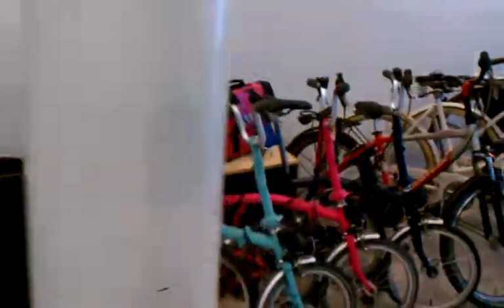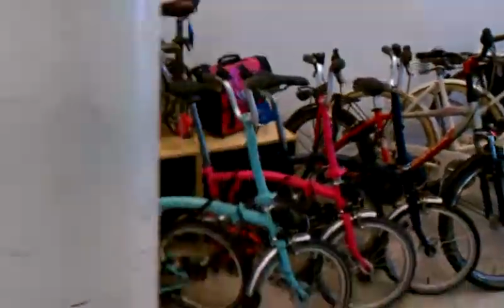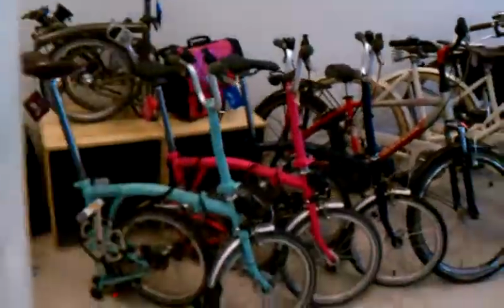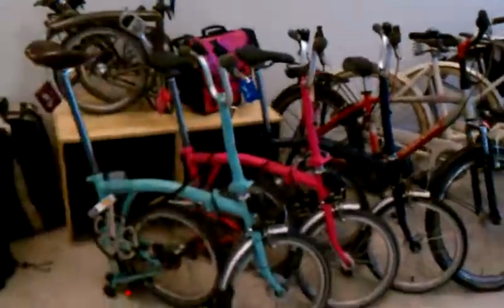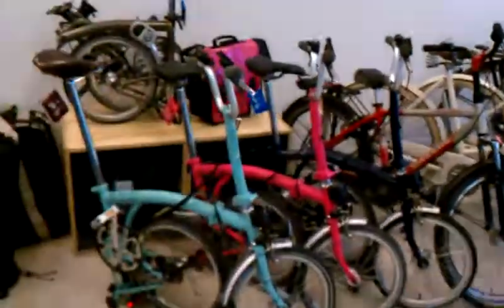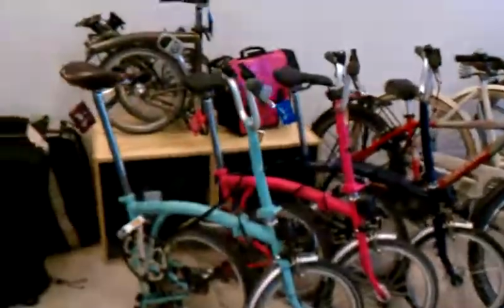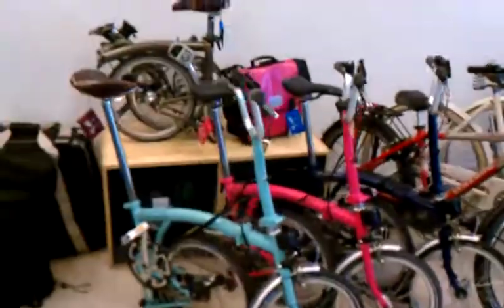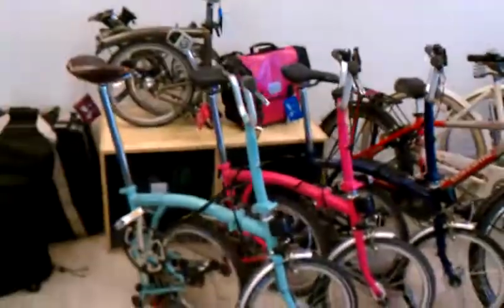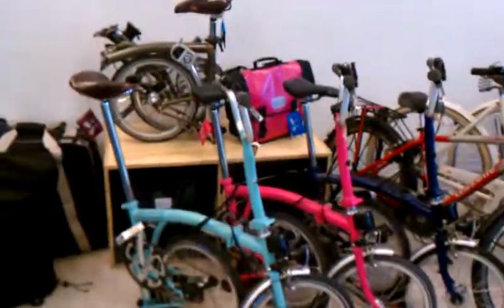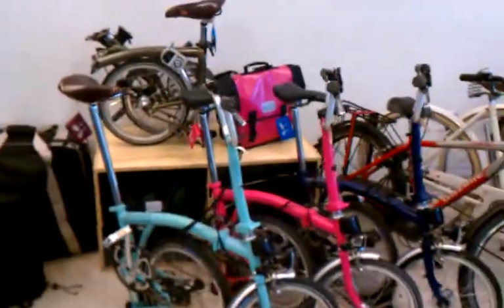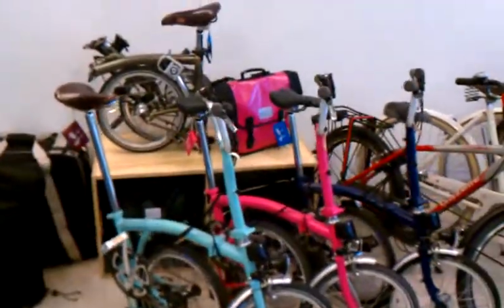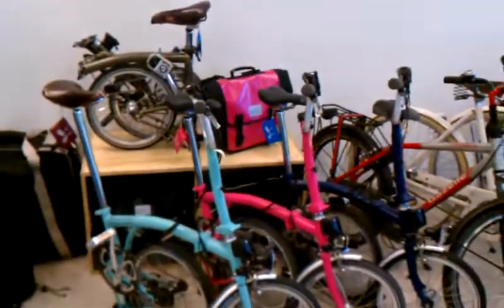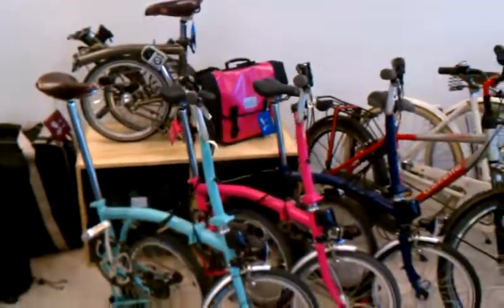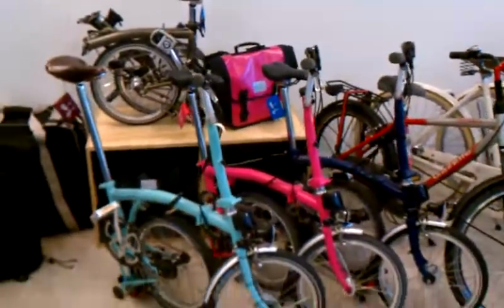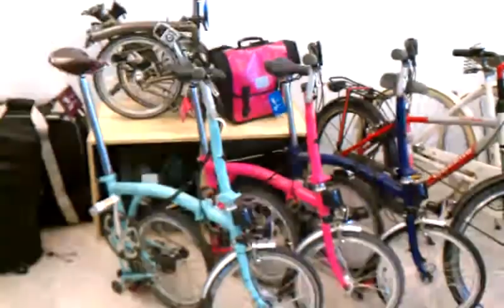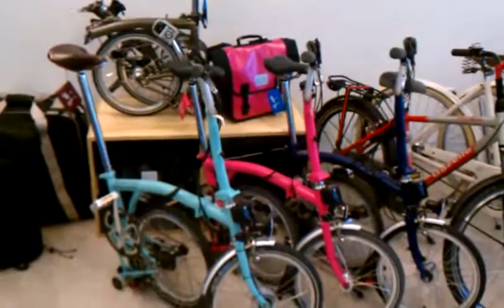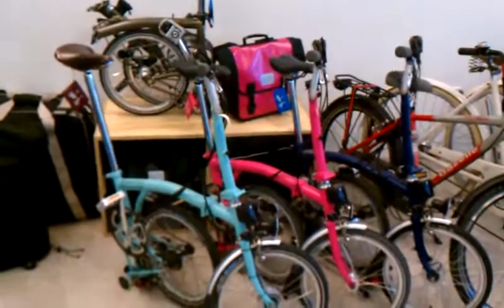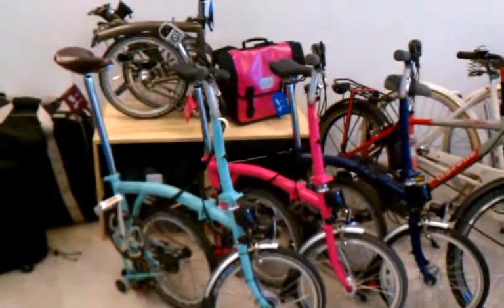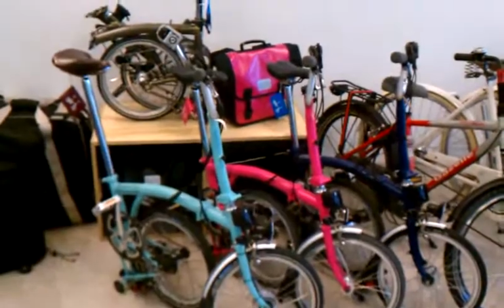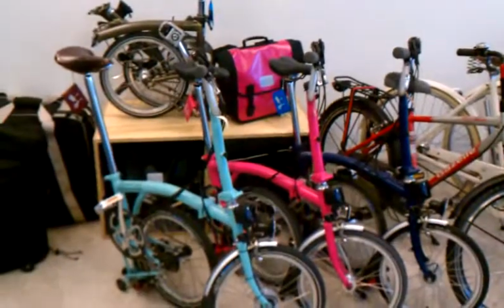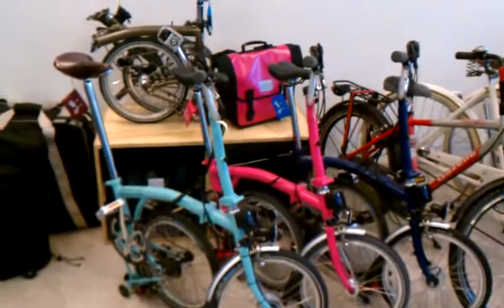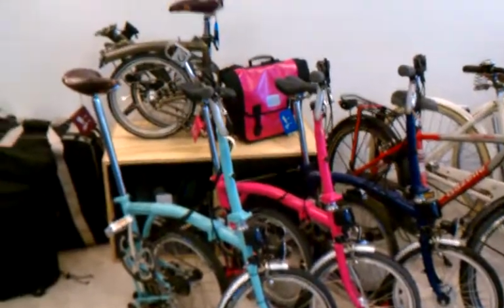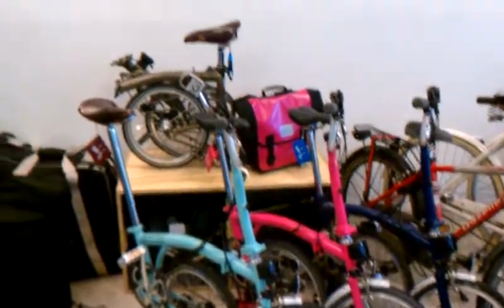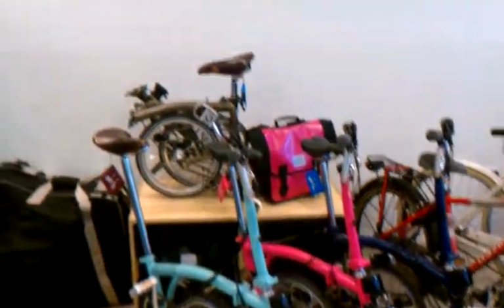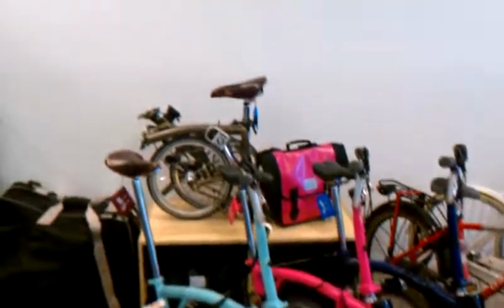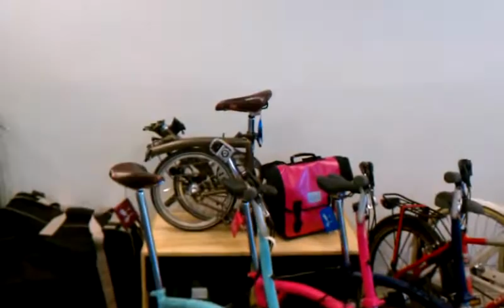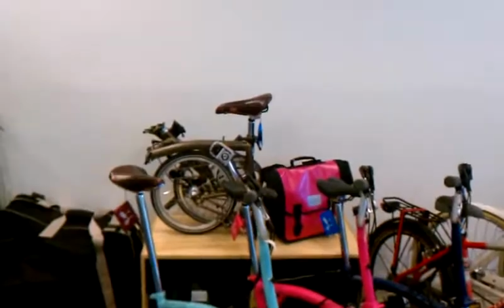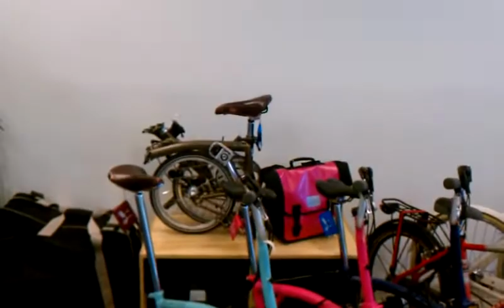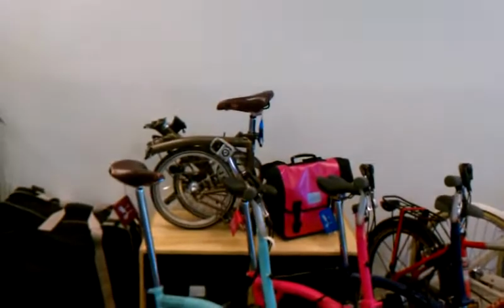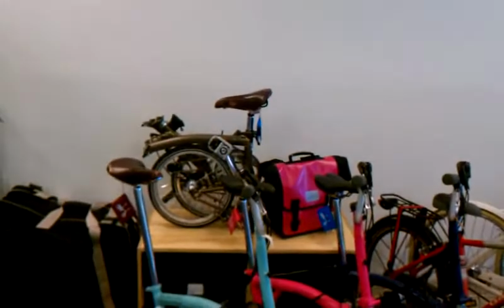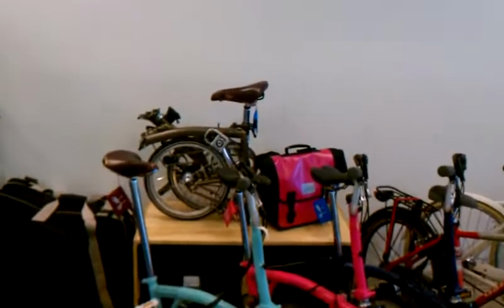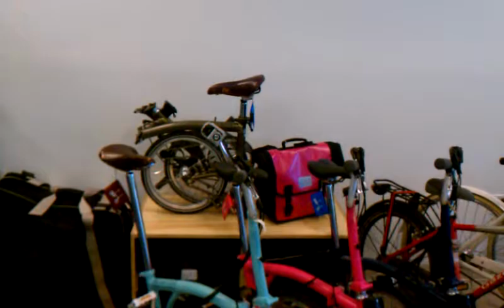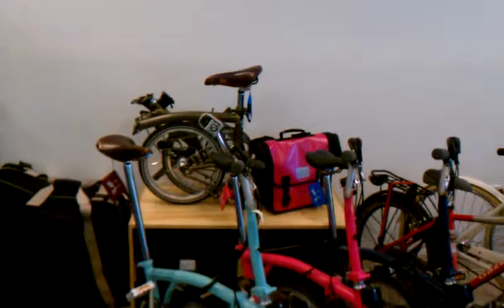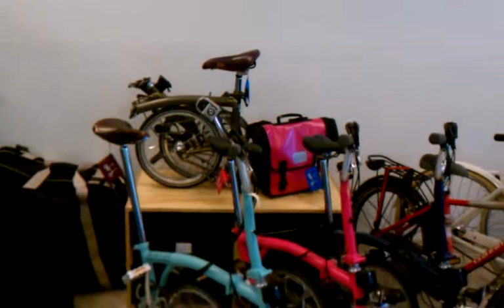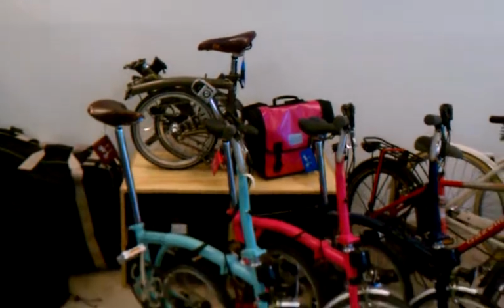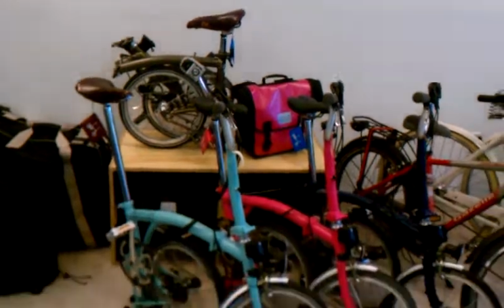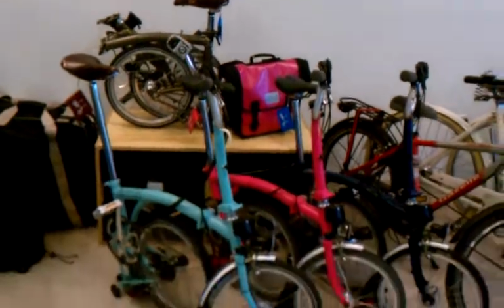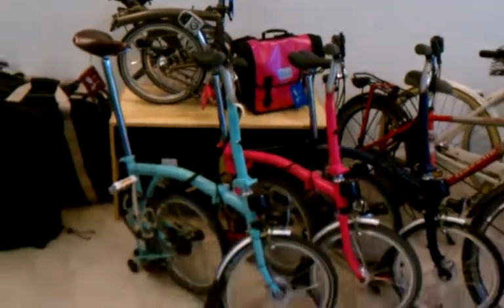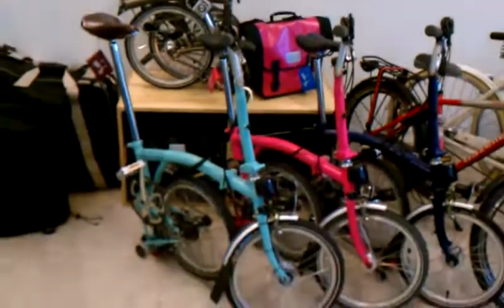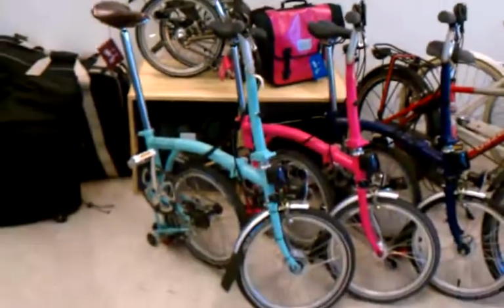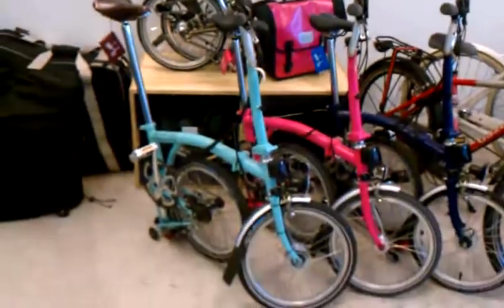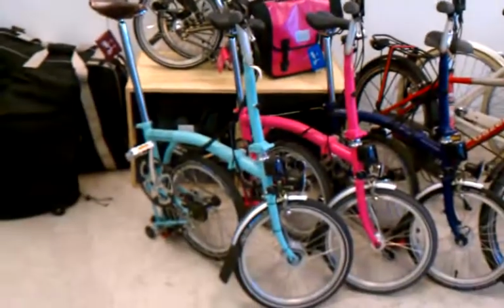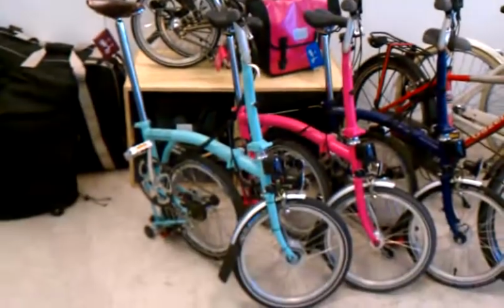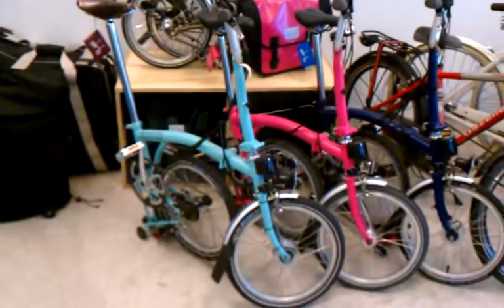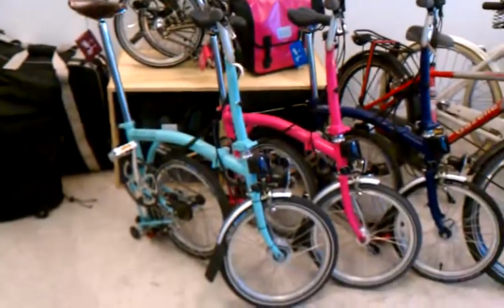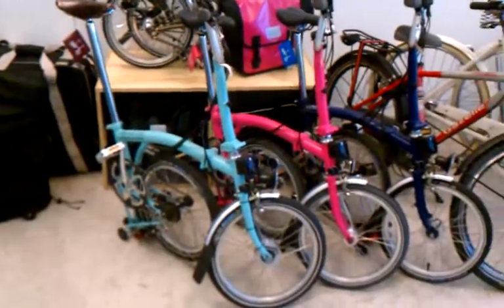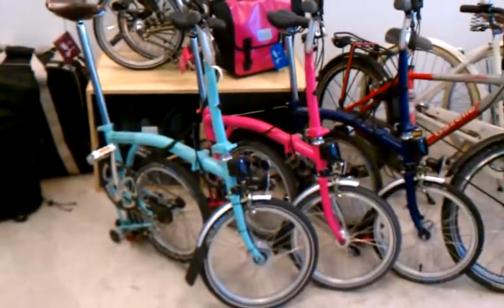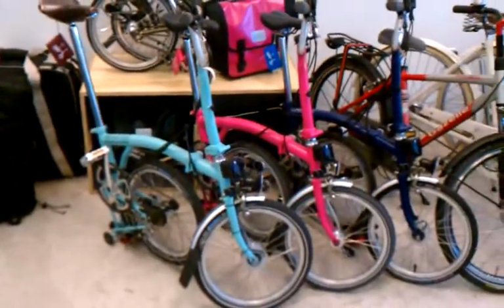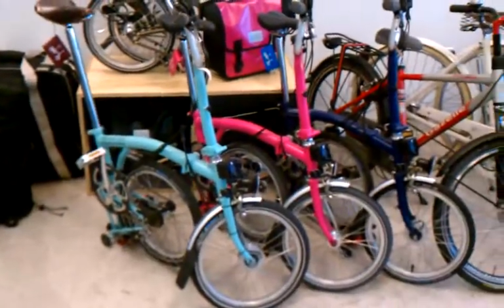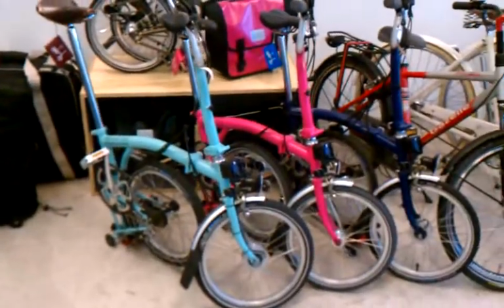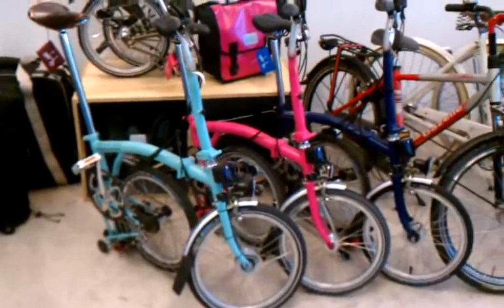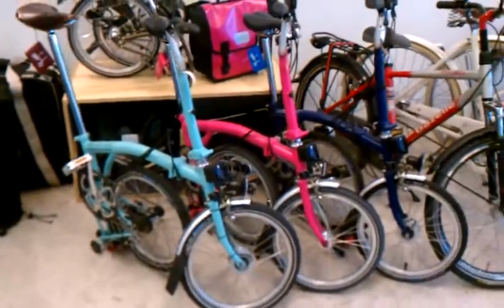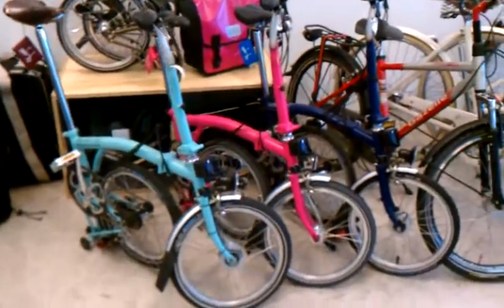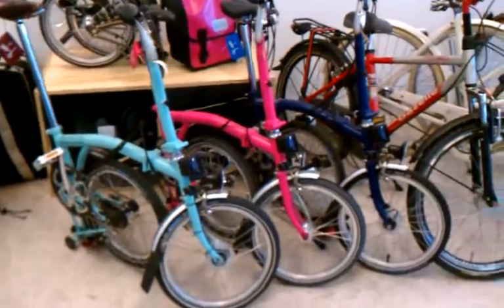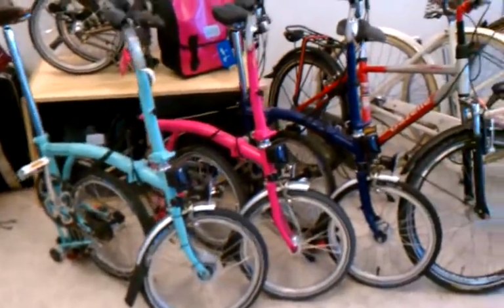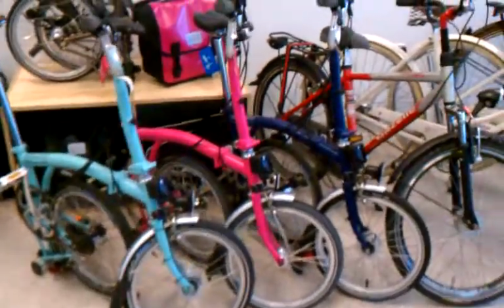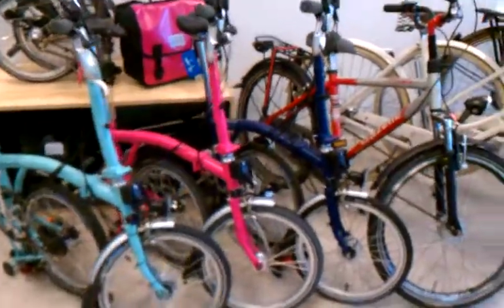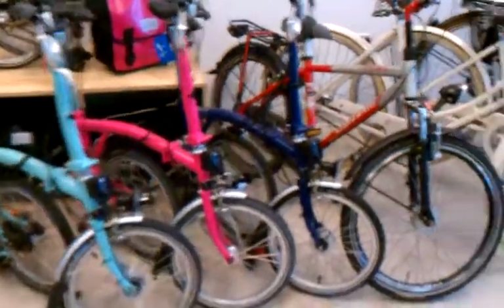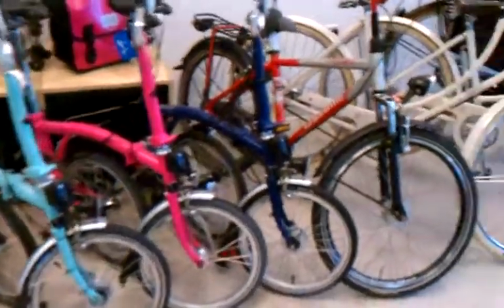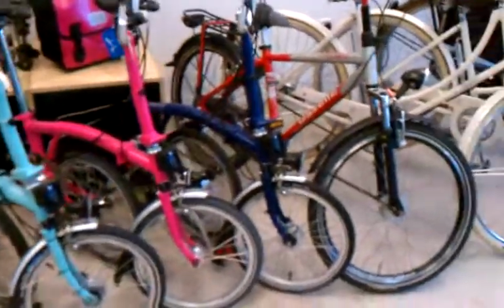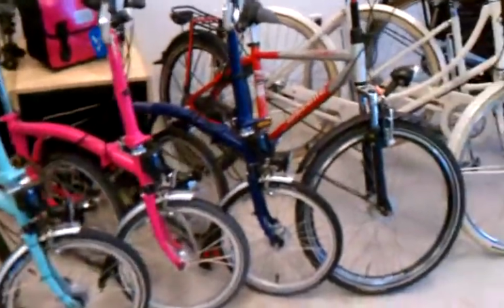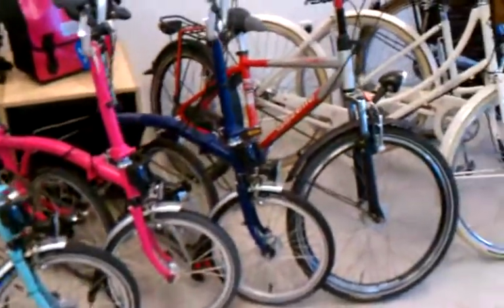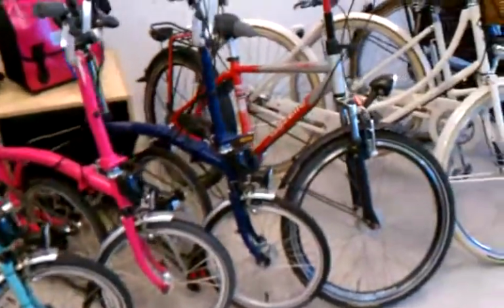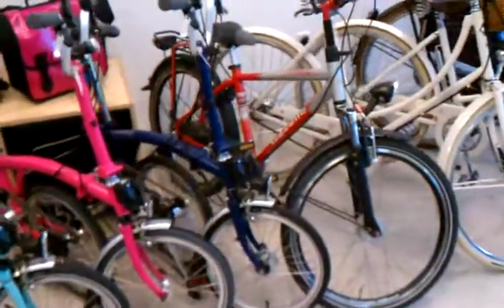What you're looking at is our Brompton collection here. We've got a couple of really sweet bikes and another one or two on the way from England.